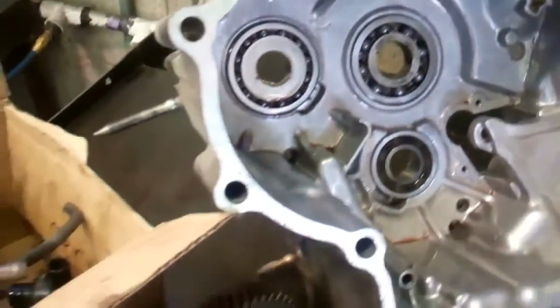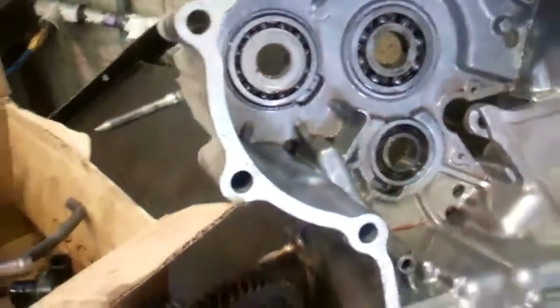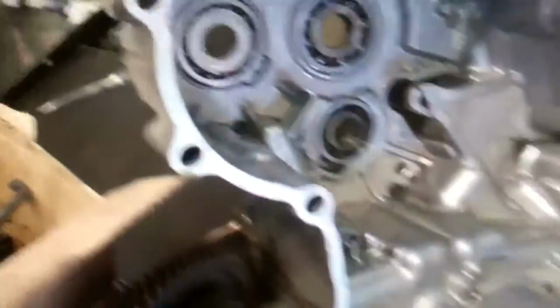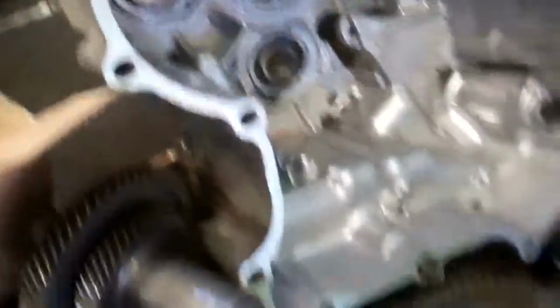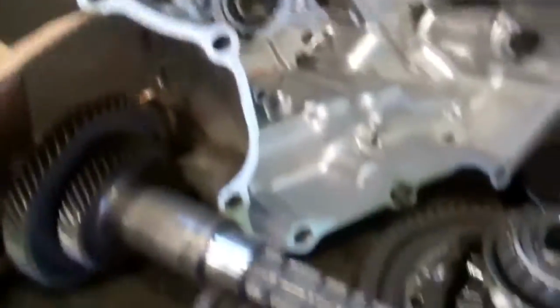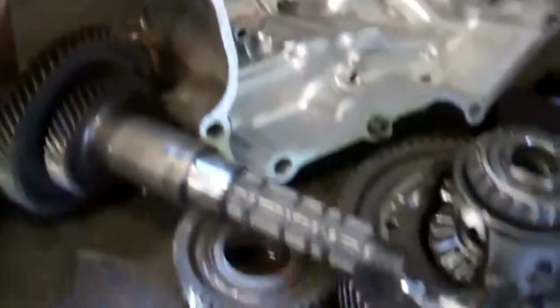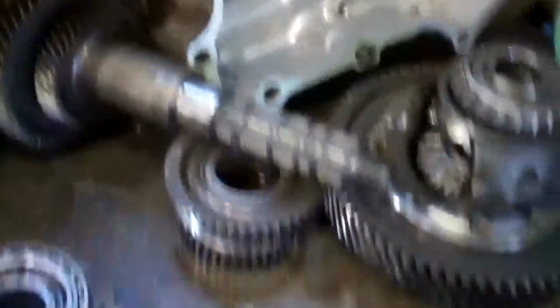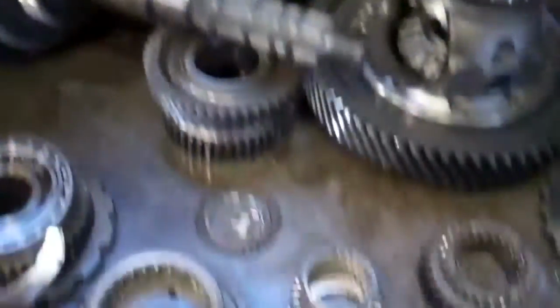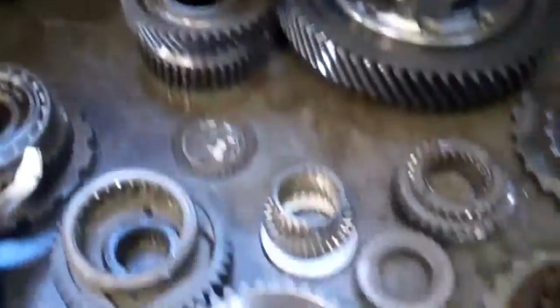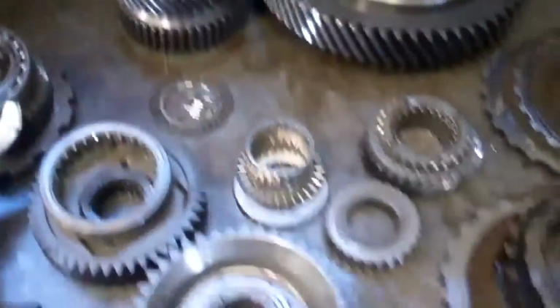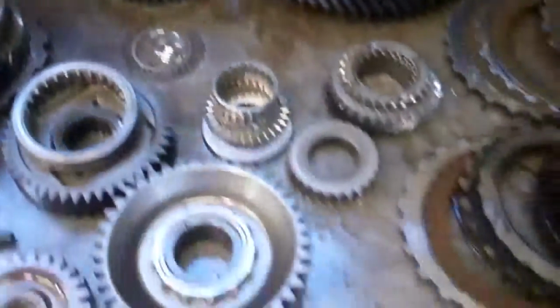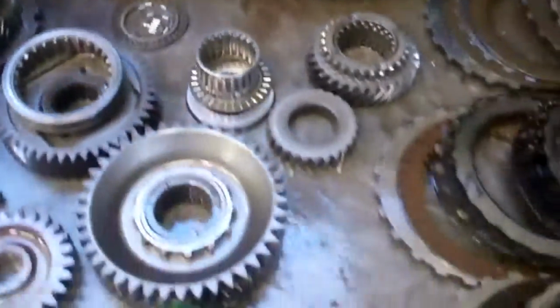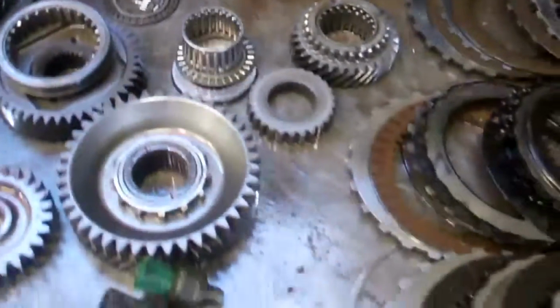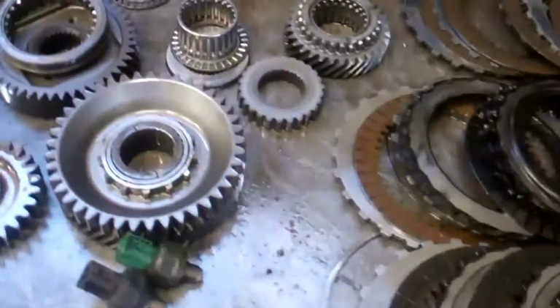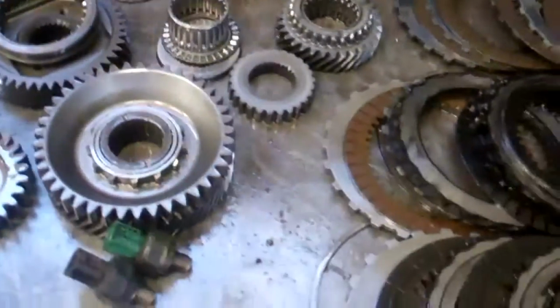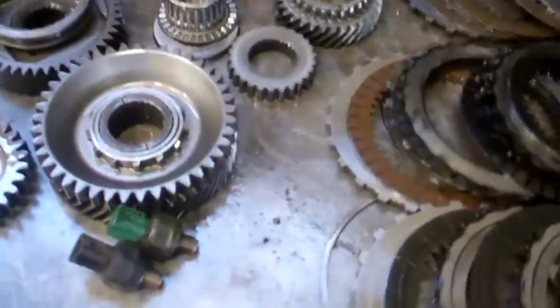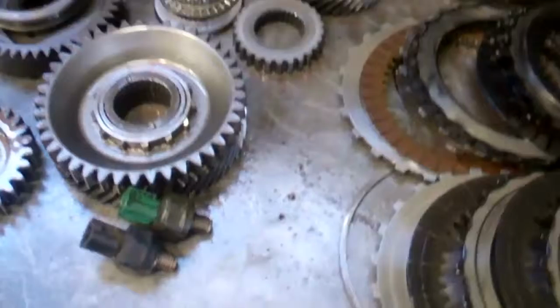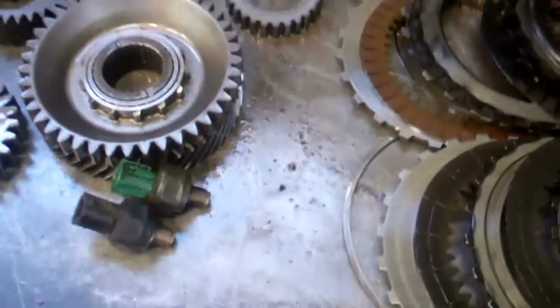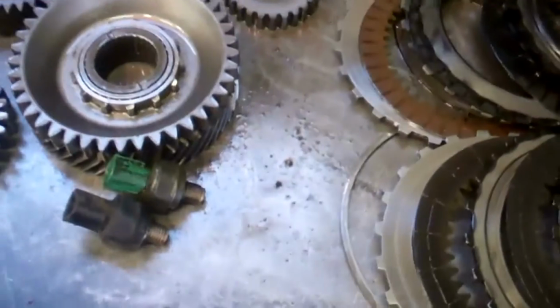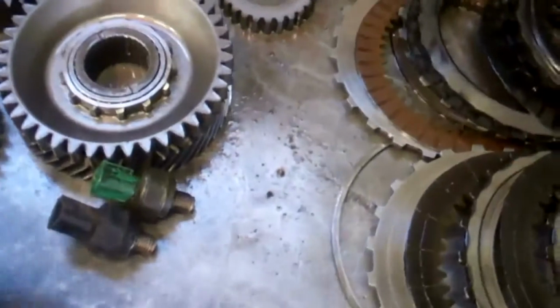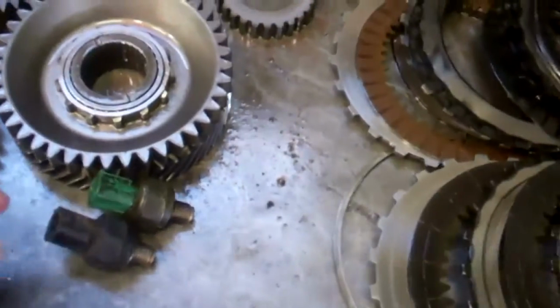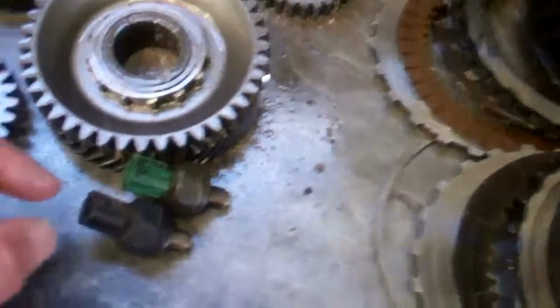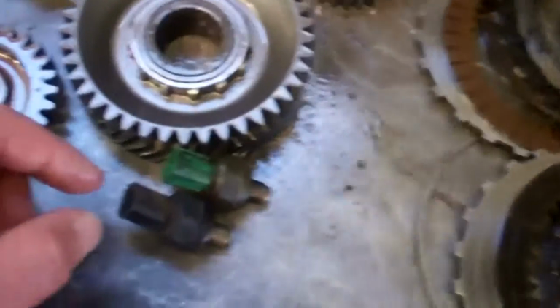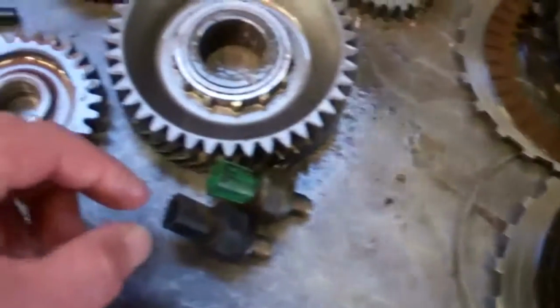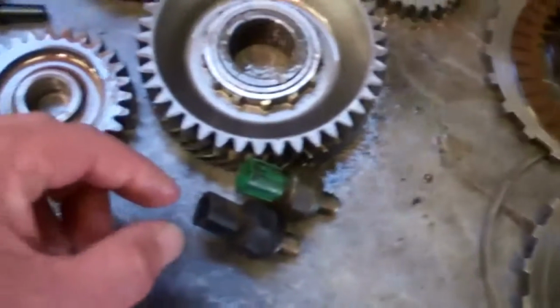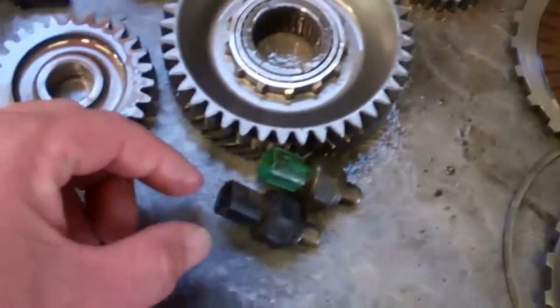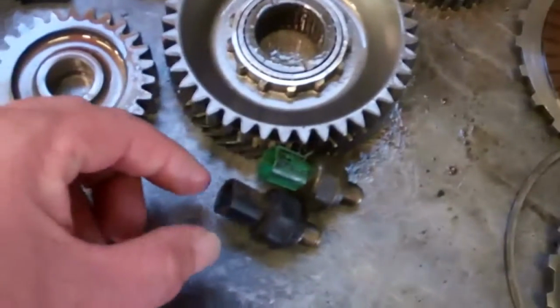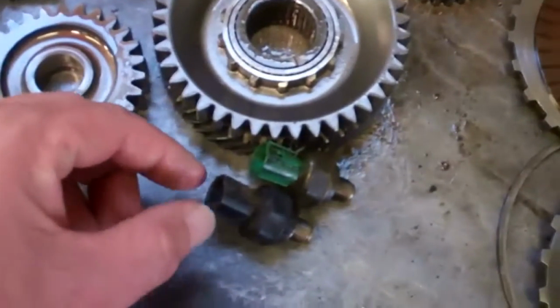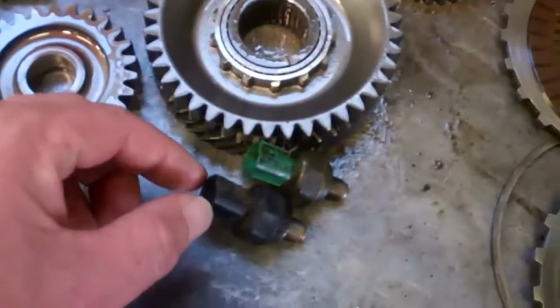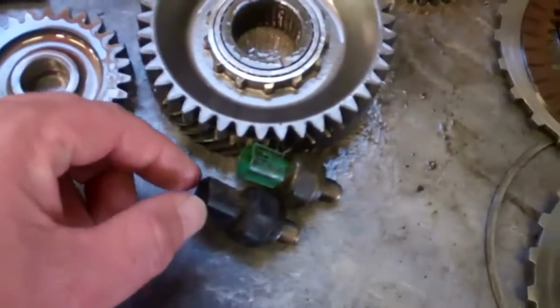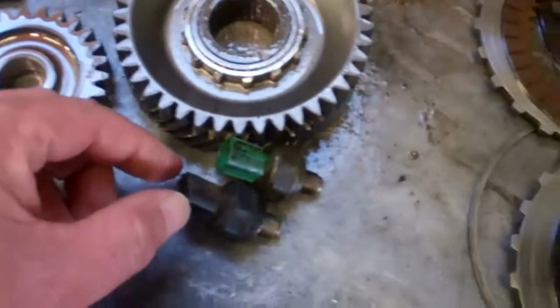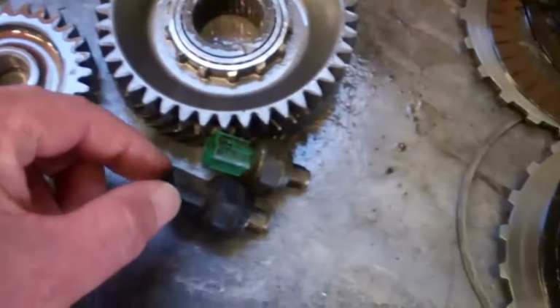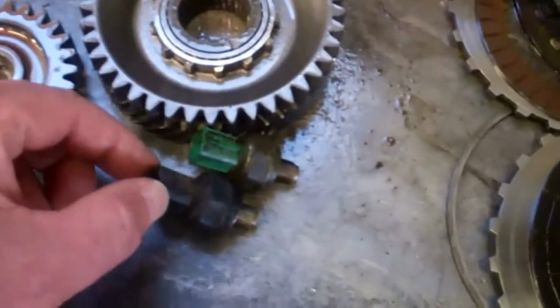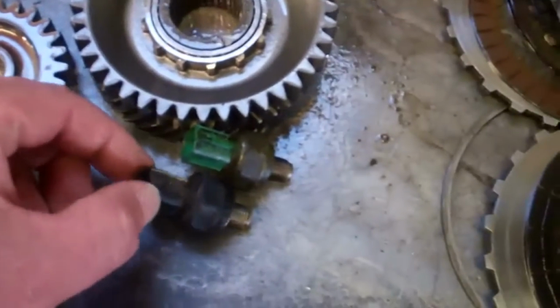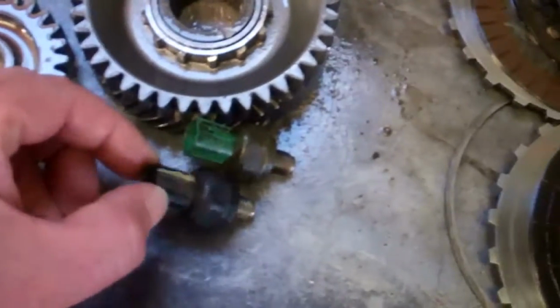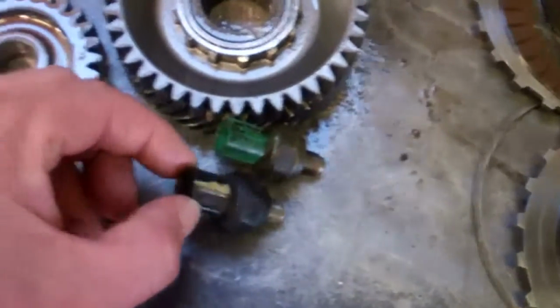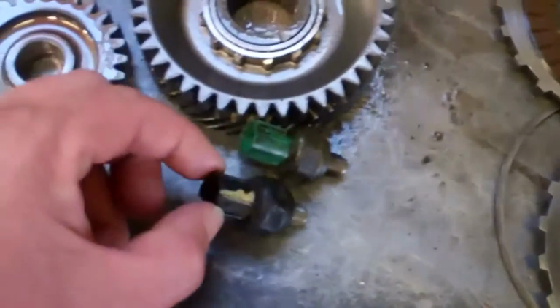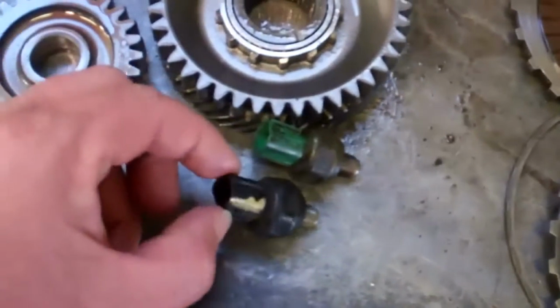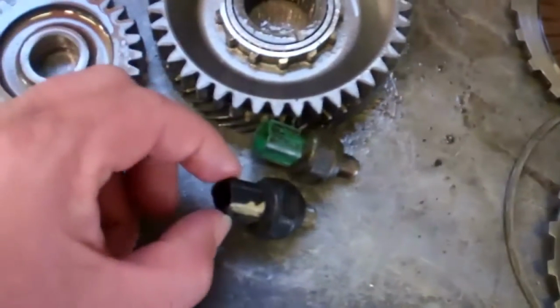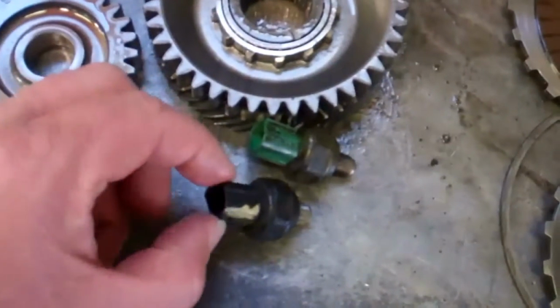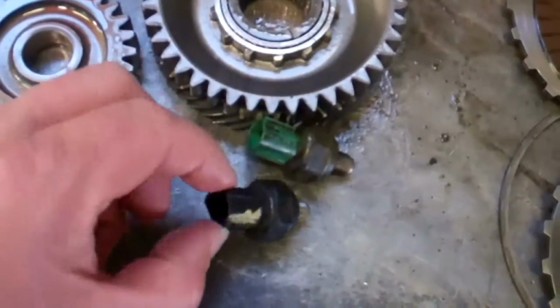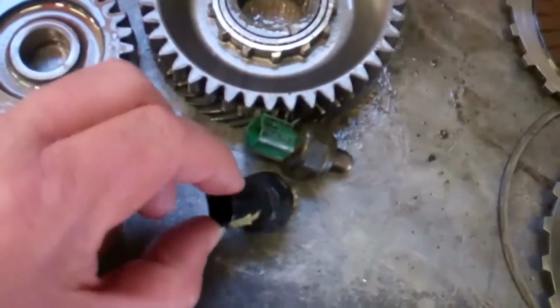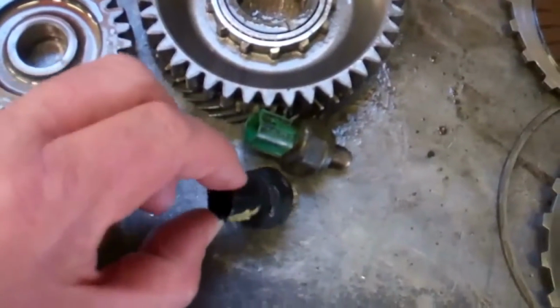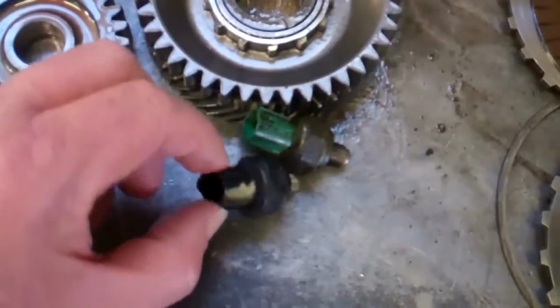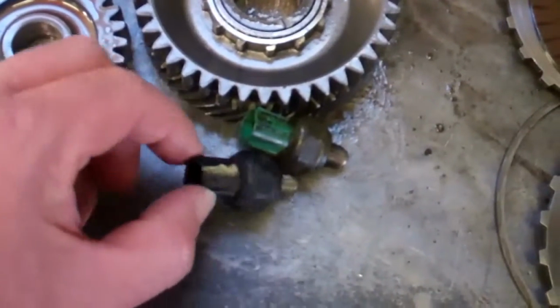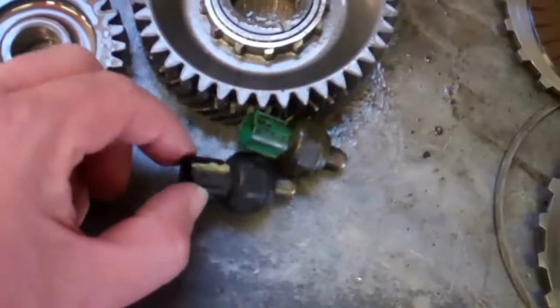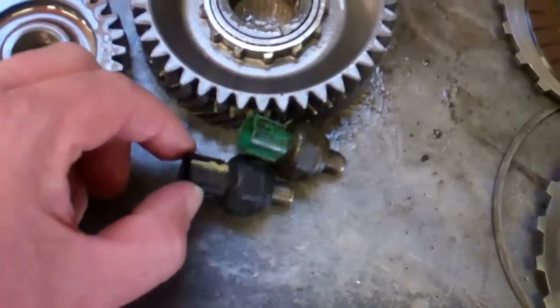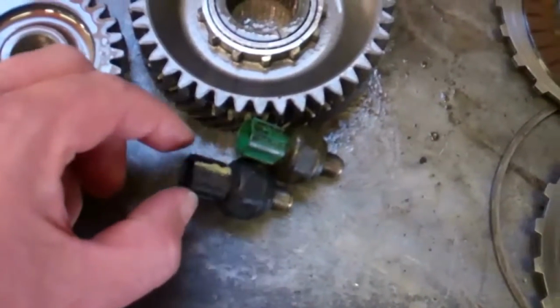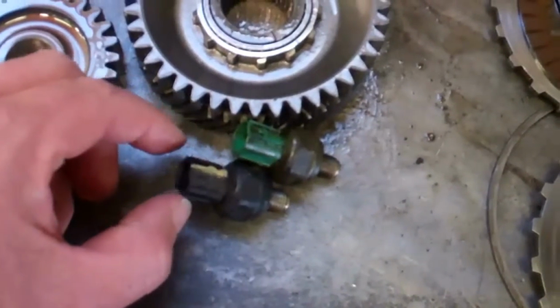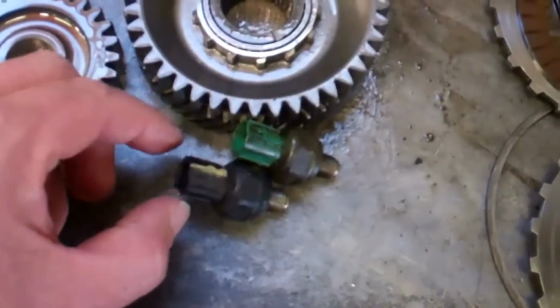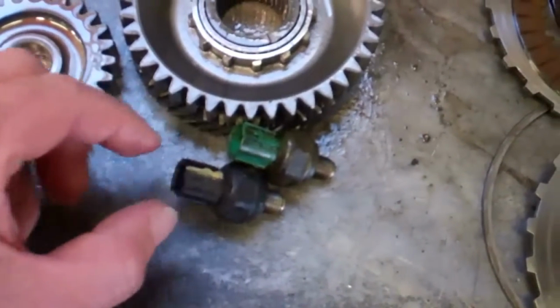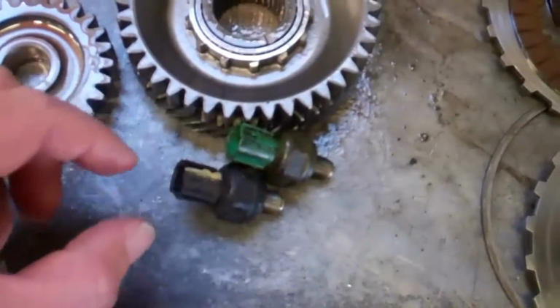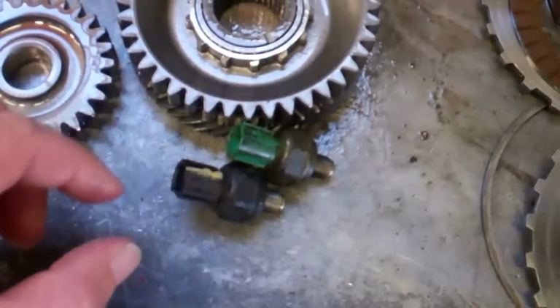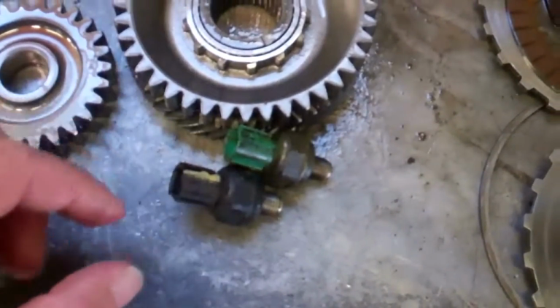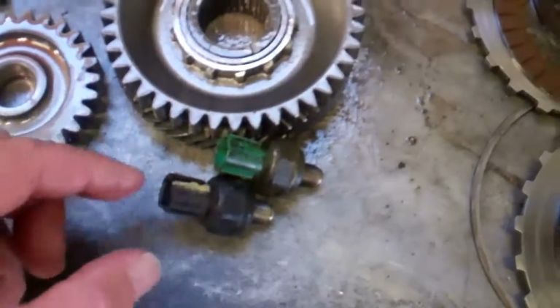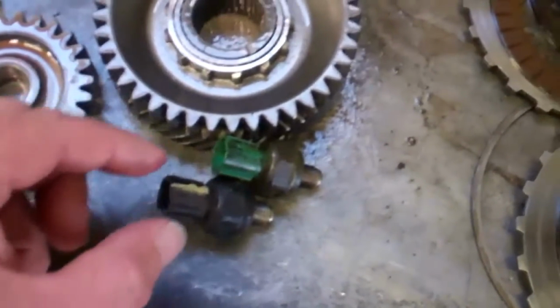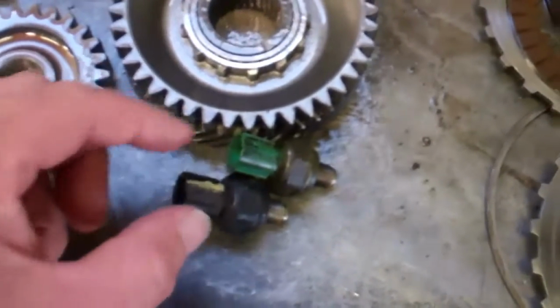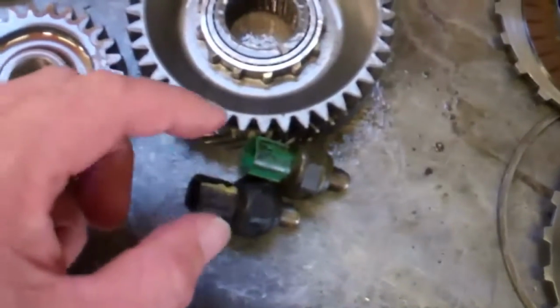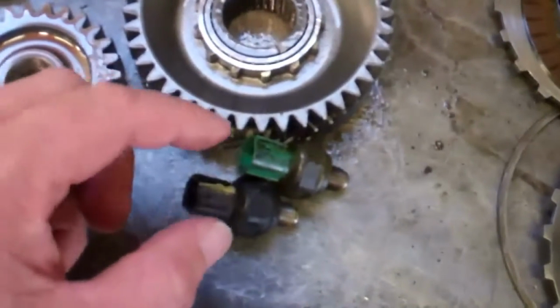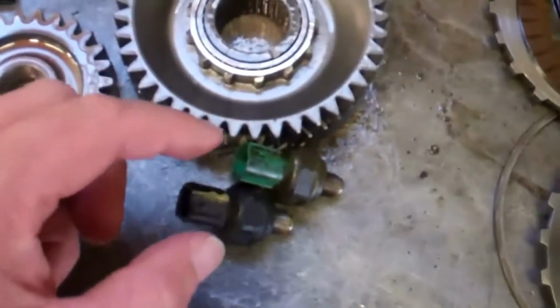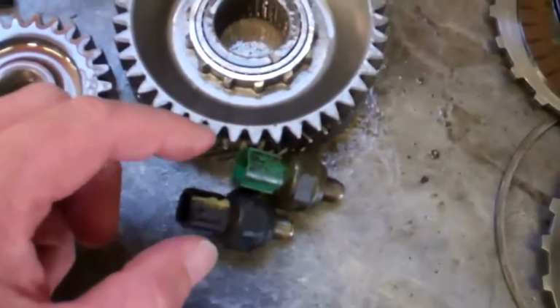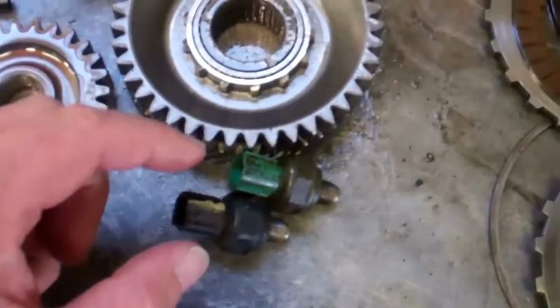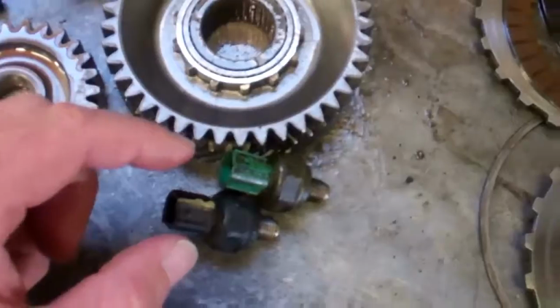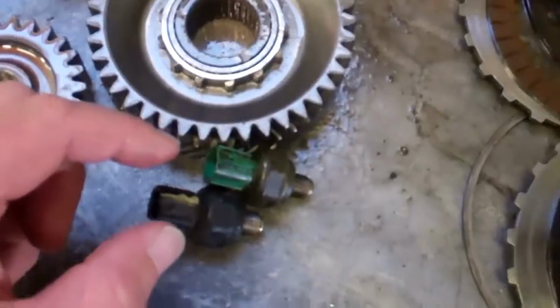And with the contaminated fluid, you have these pressure switches that are contaminated and will have to be replaced.